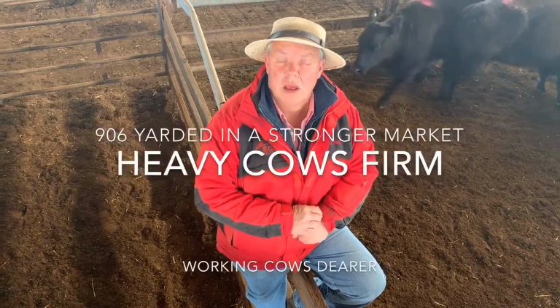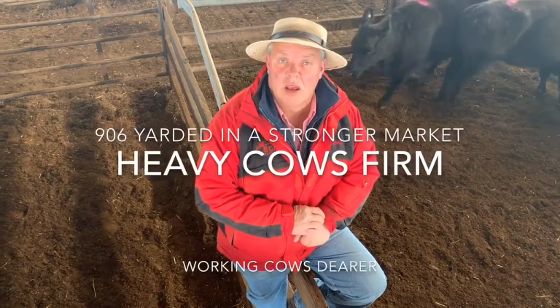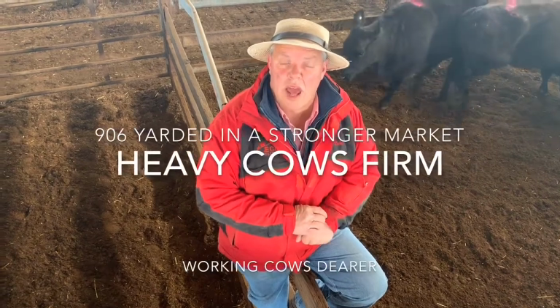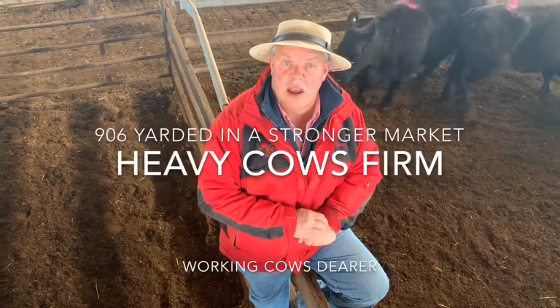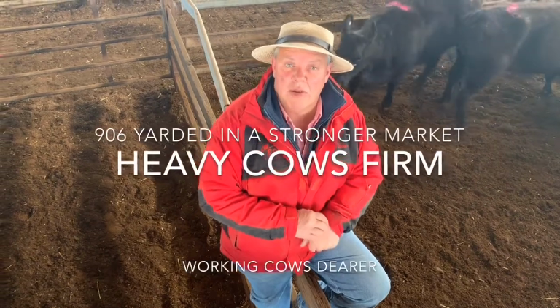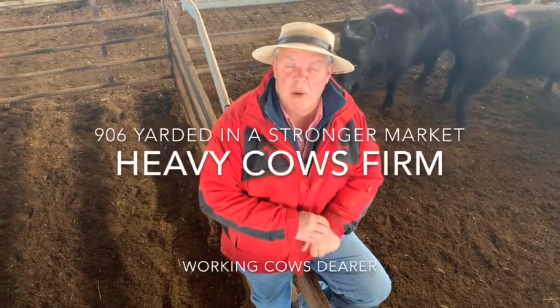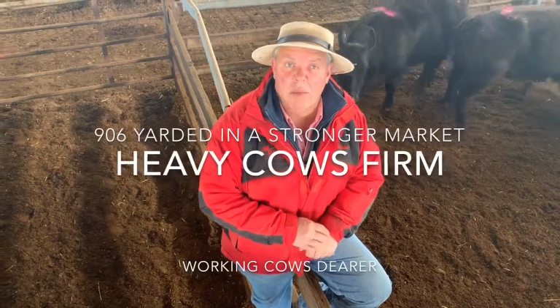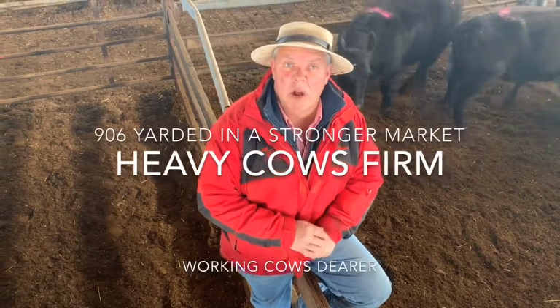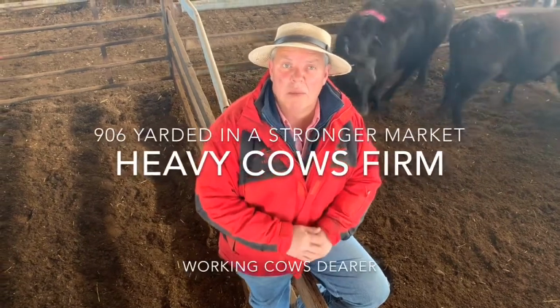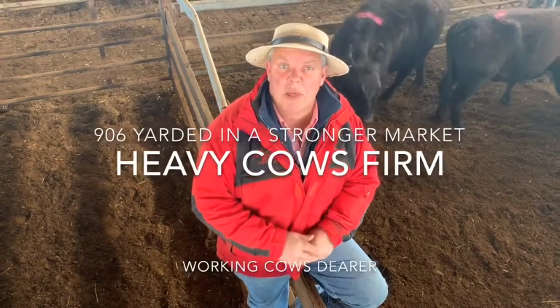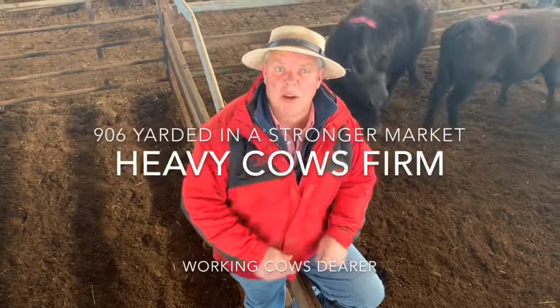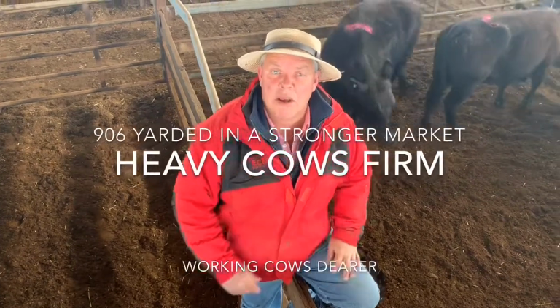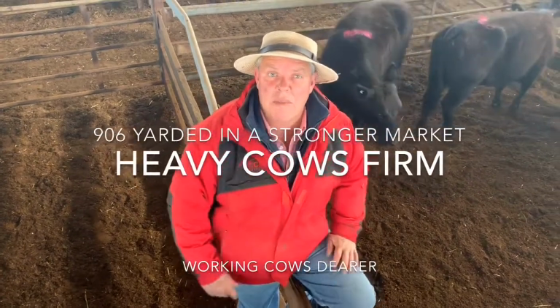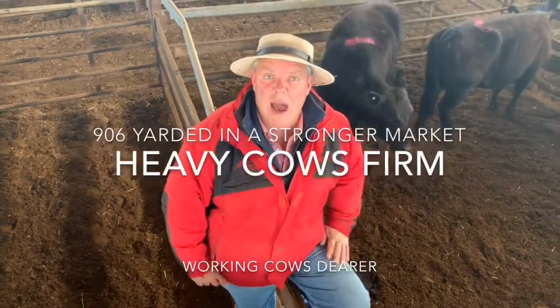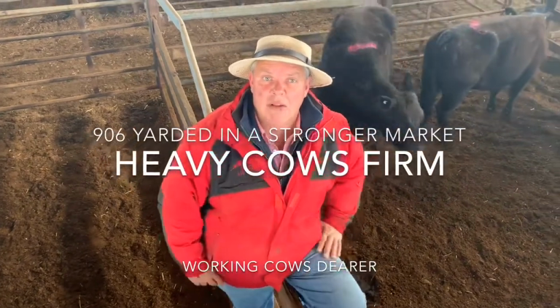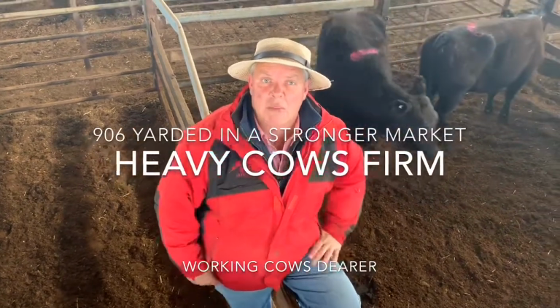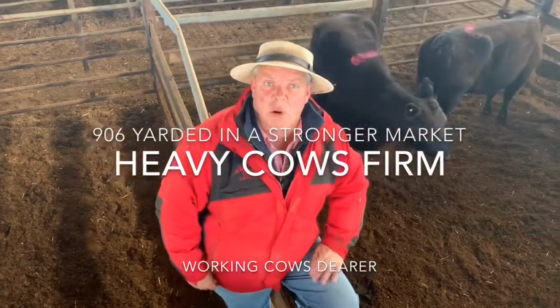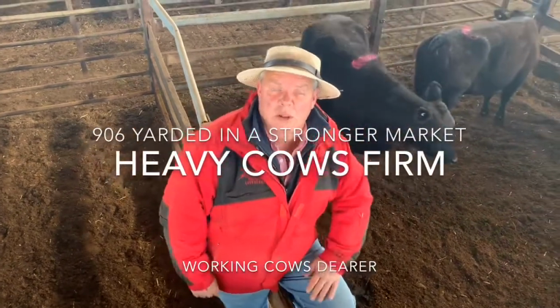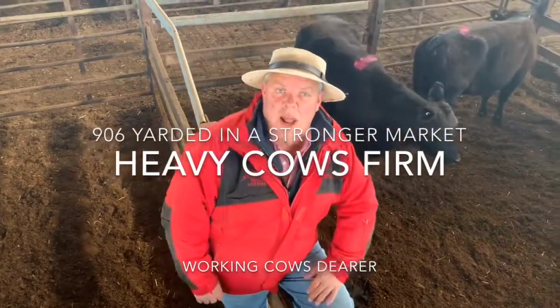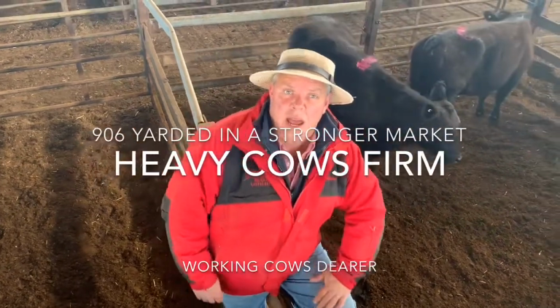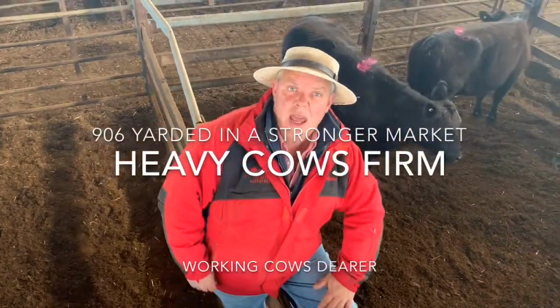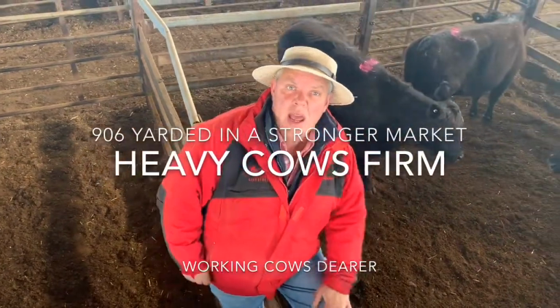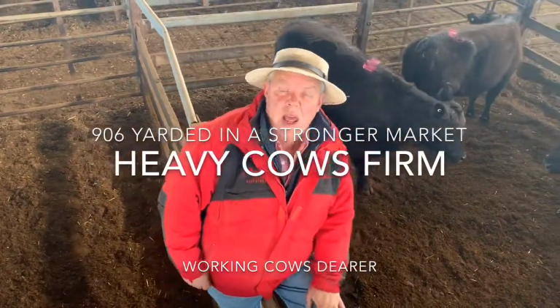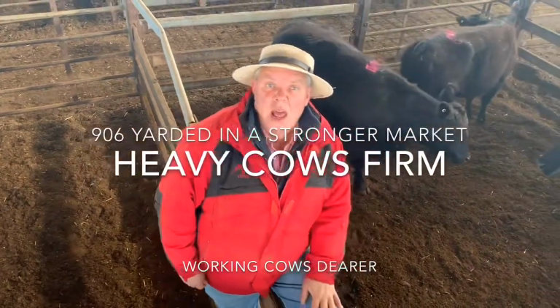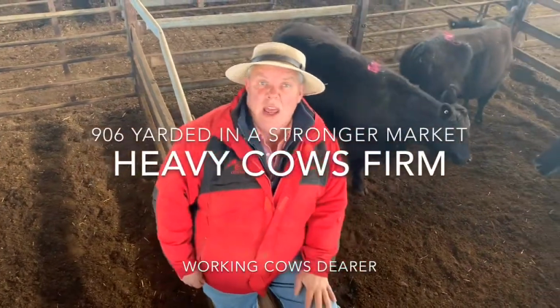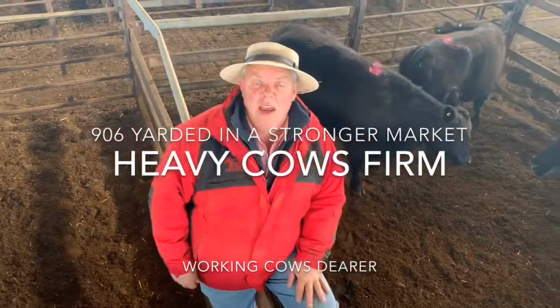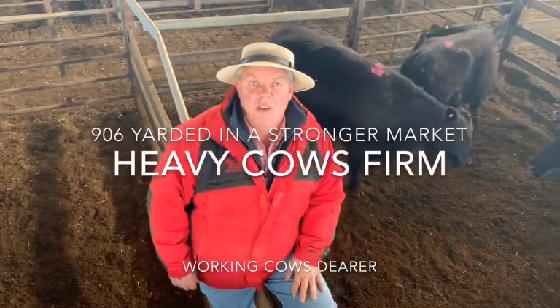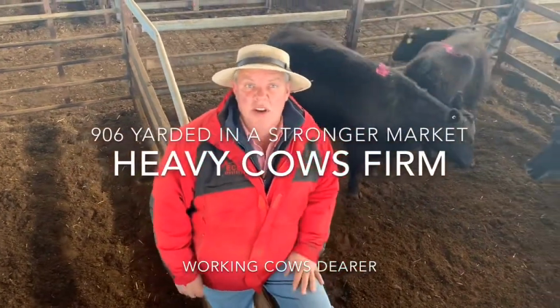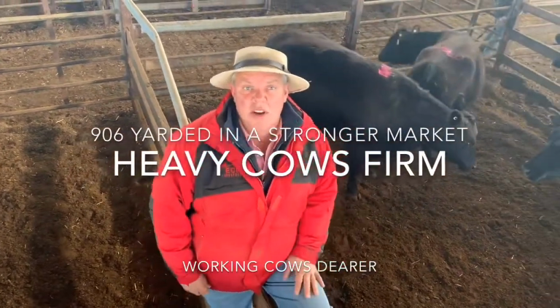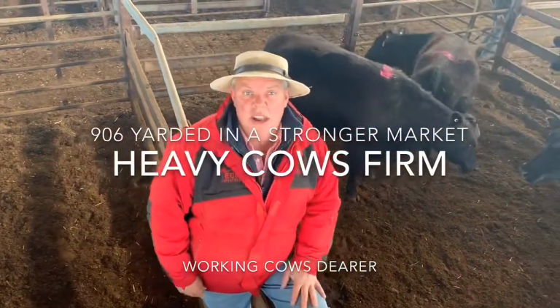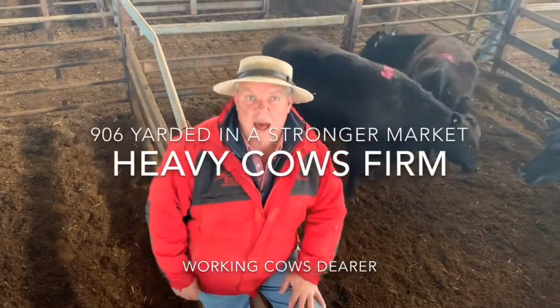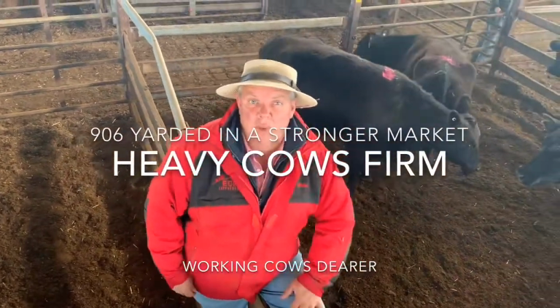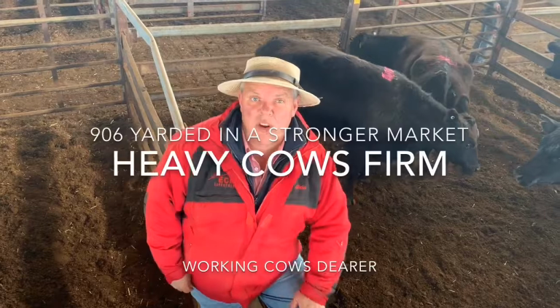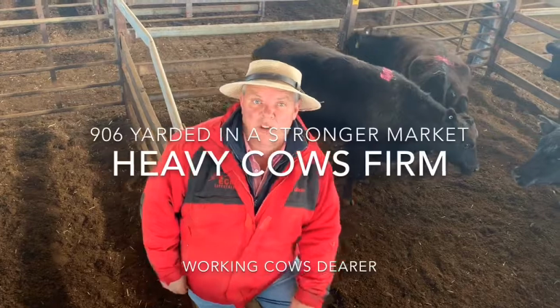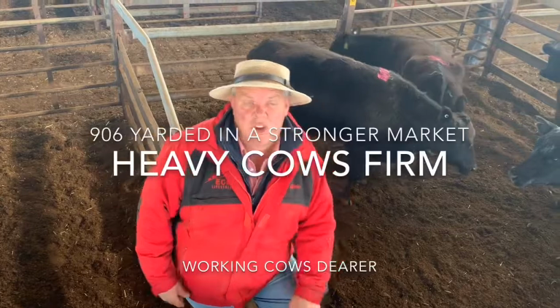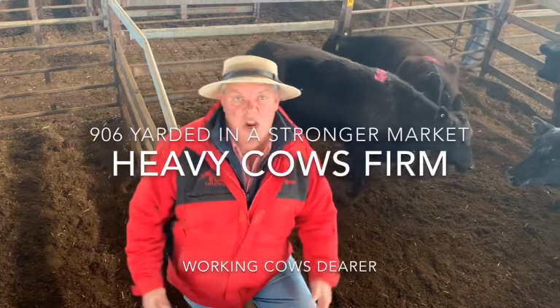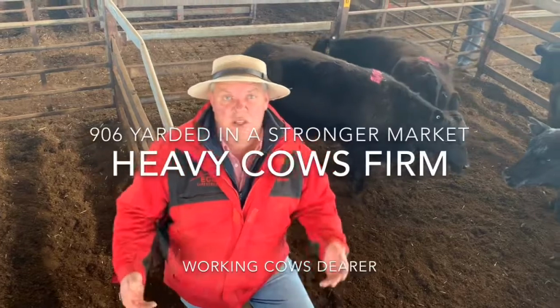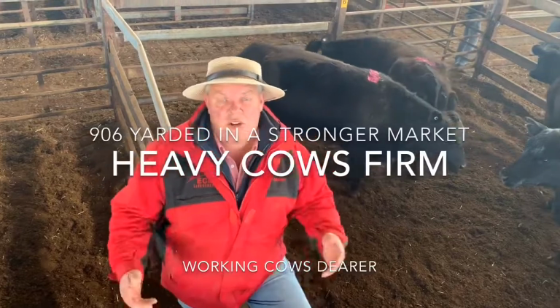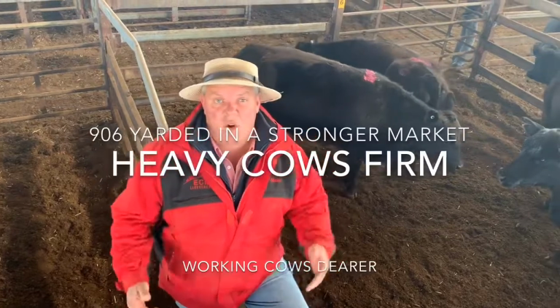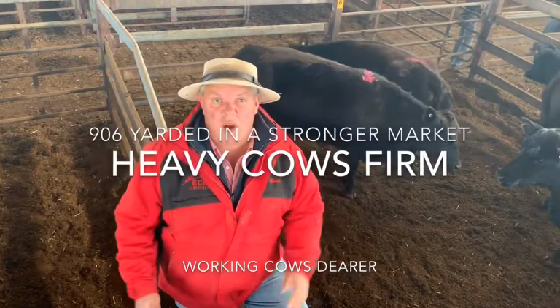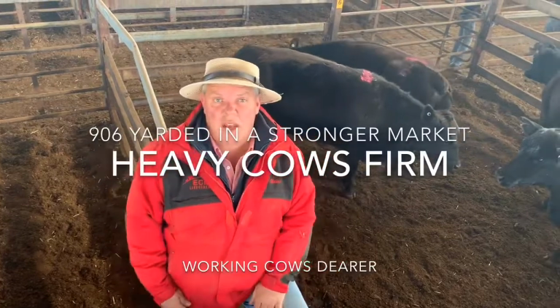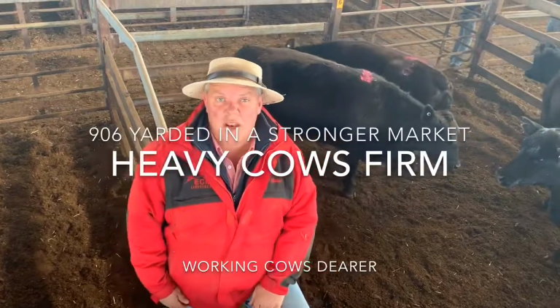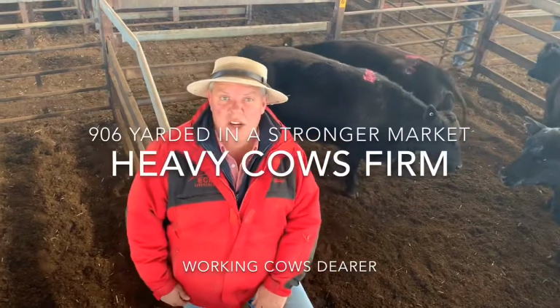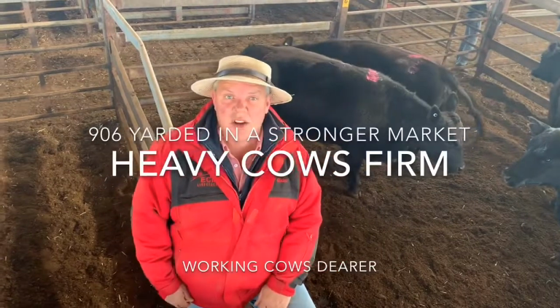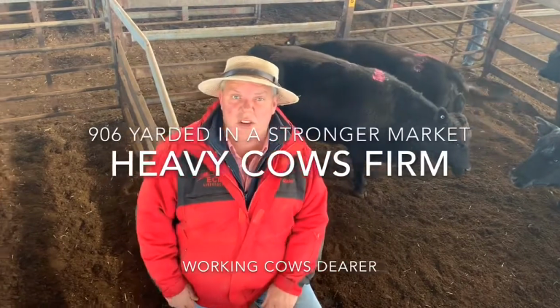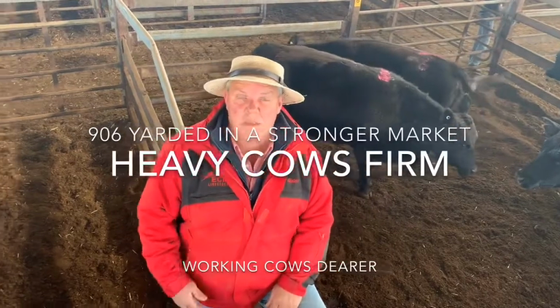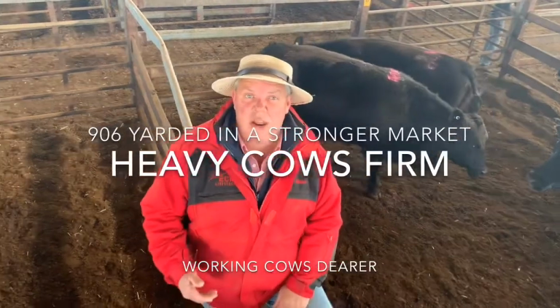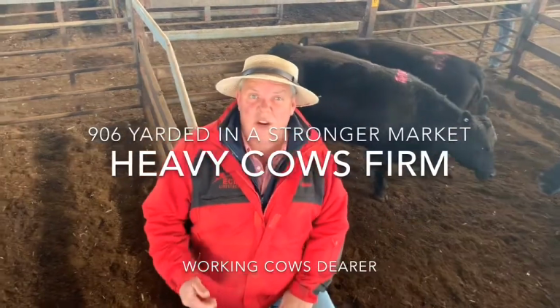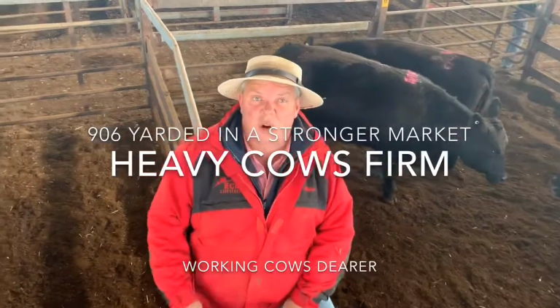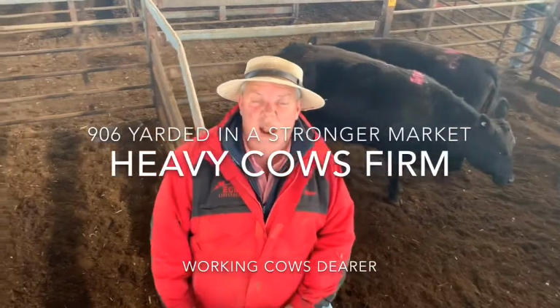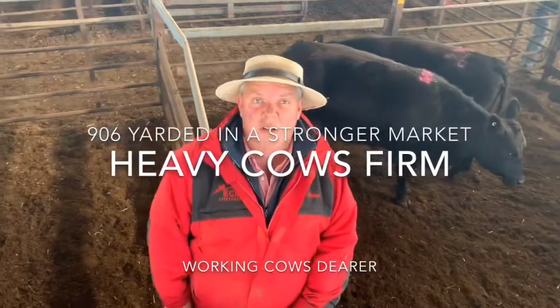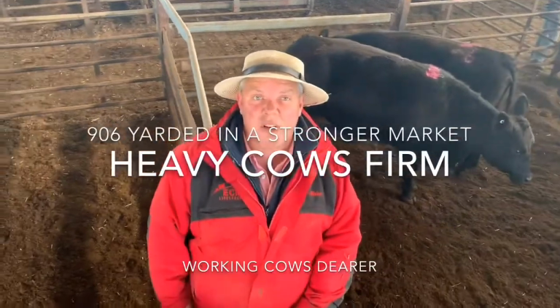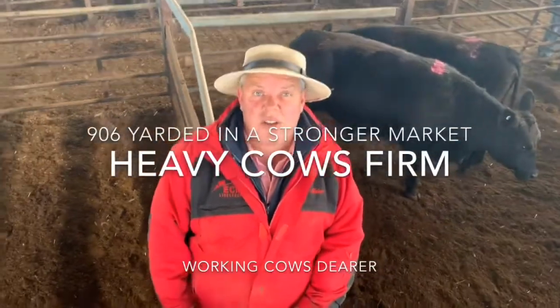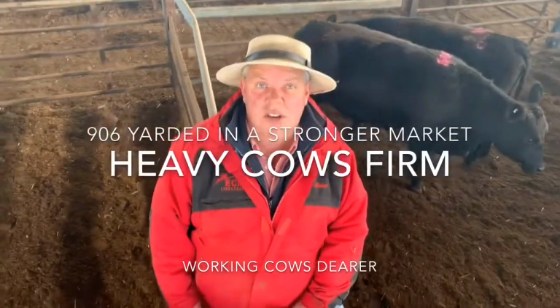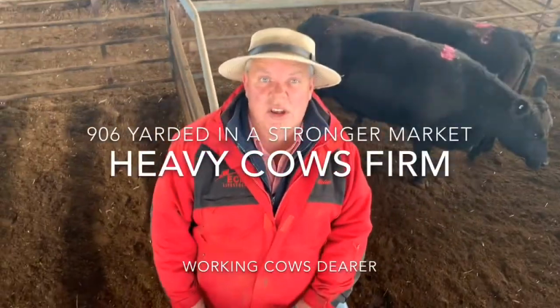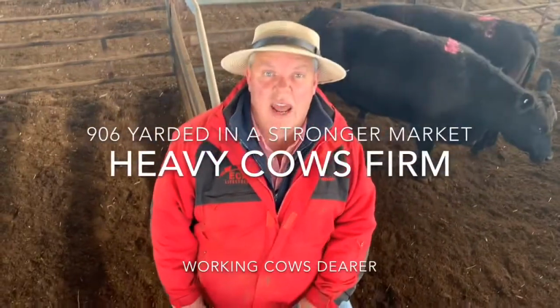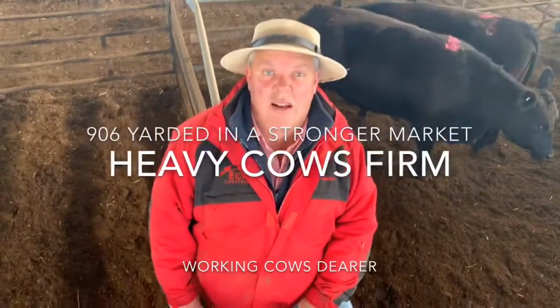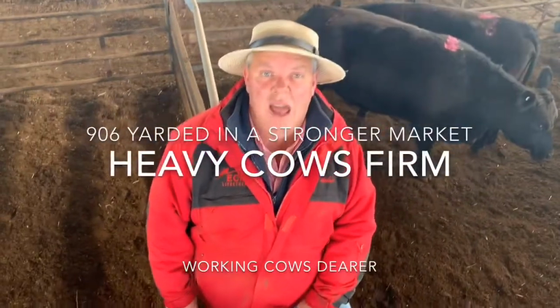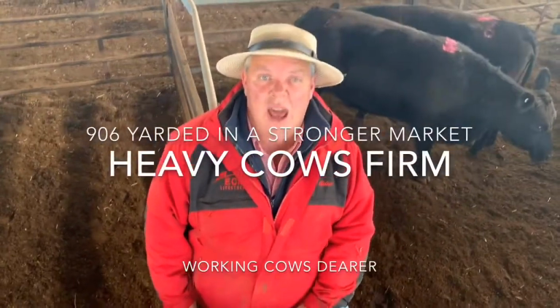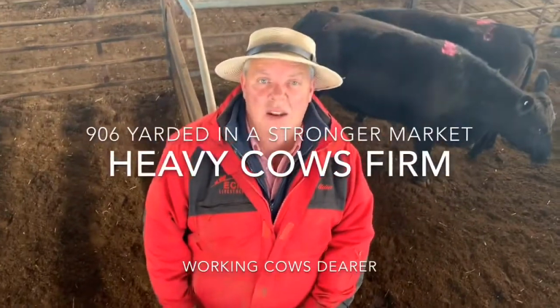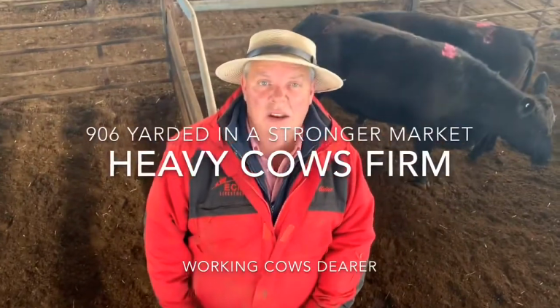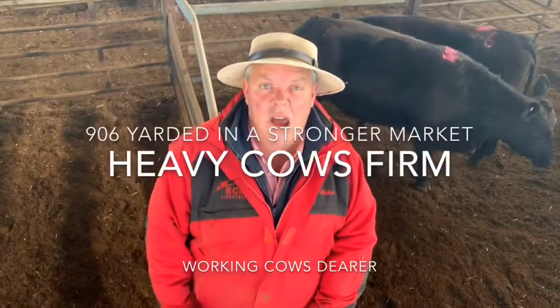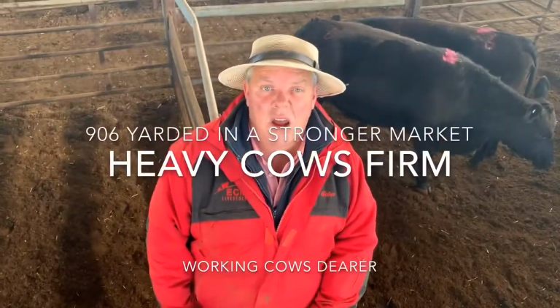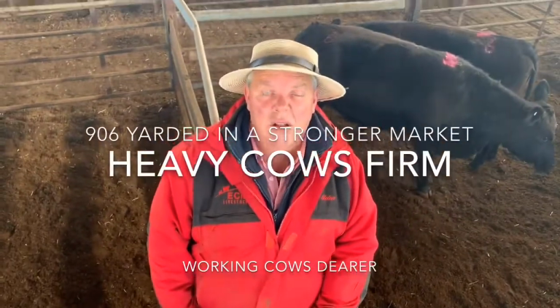G'day everyone, welcome to UCM Marta Report today. Increasing numbers due to the drawings of visual — about 906 cattle started in total.